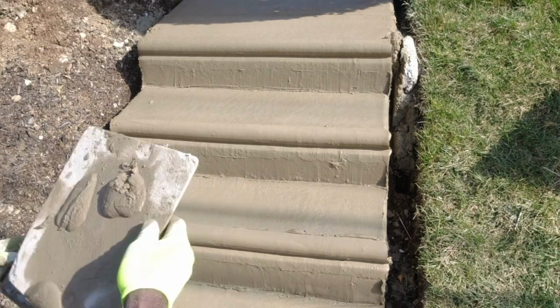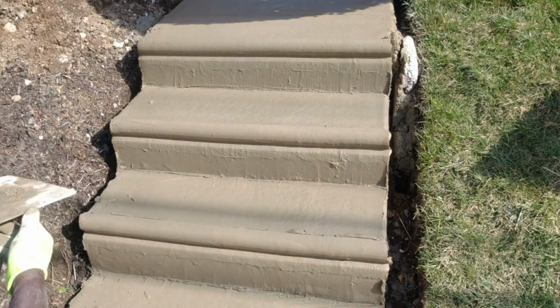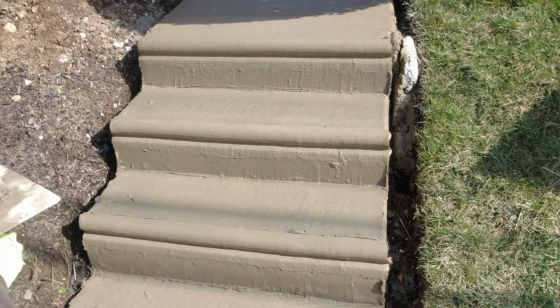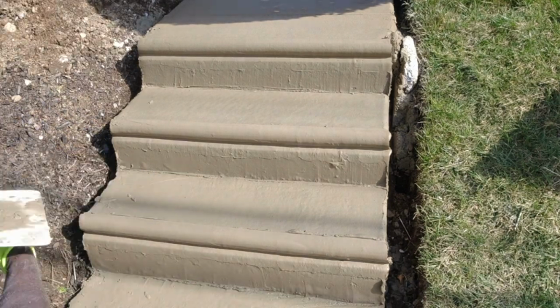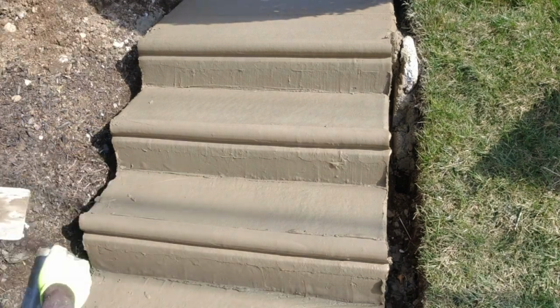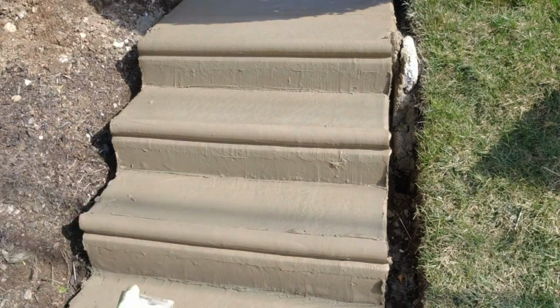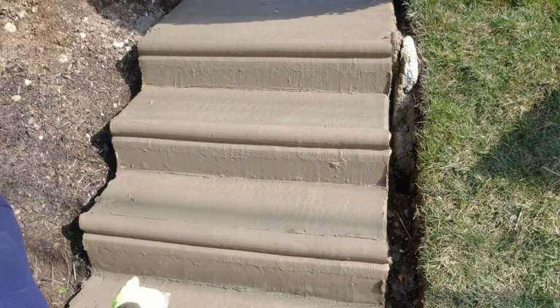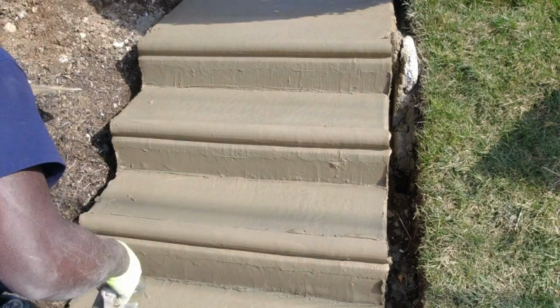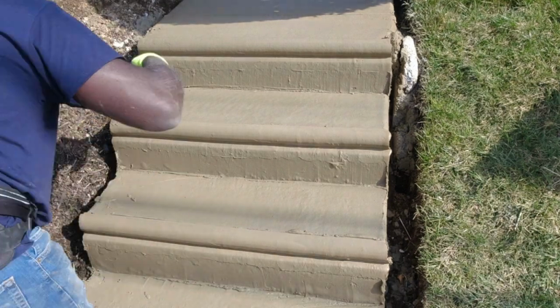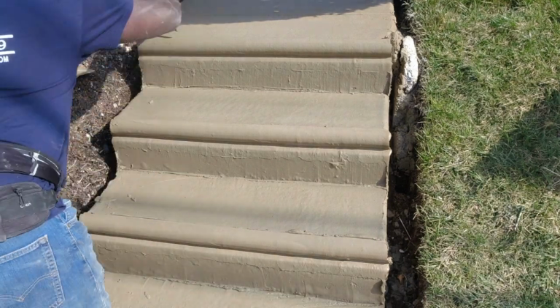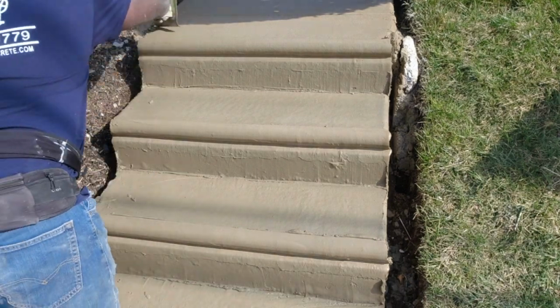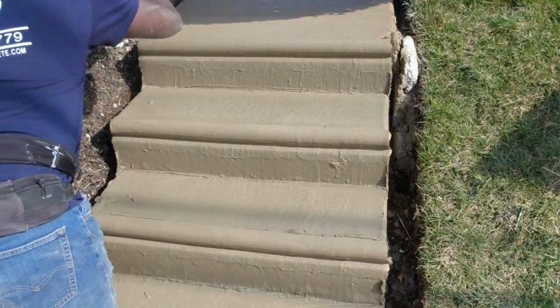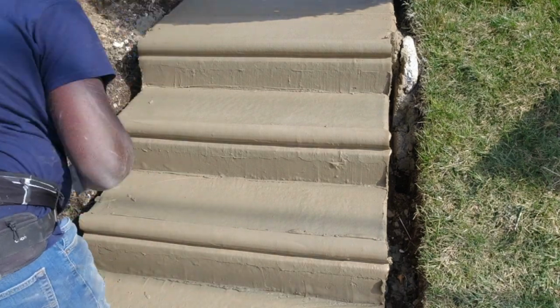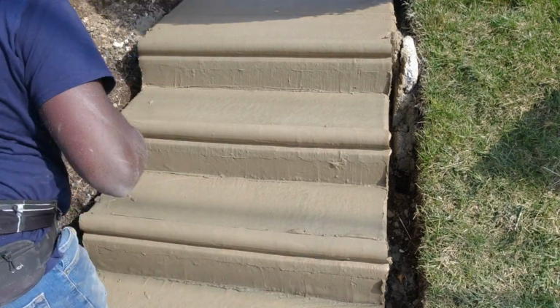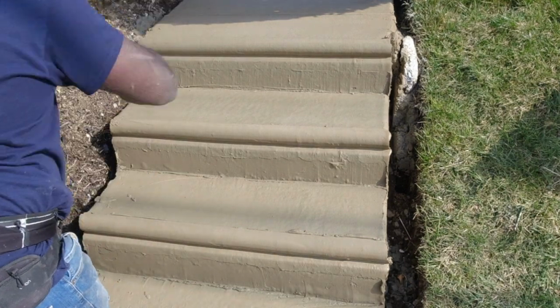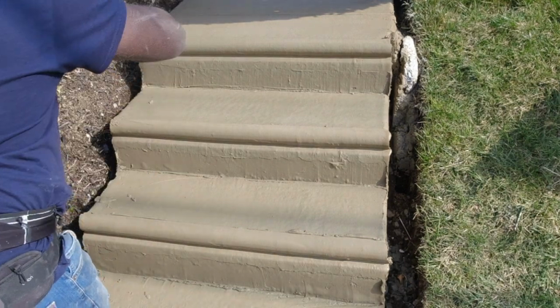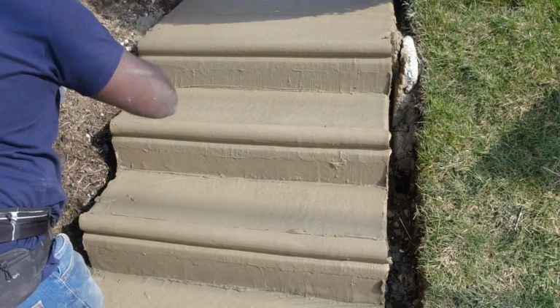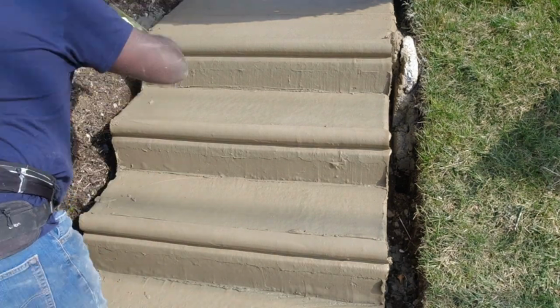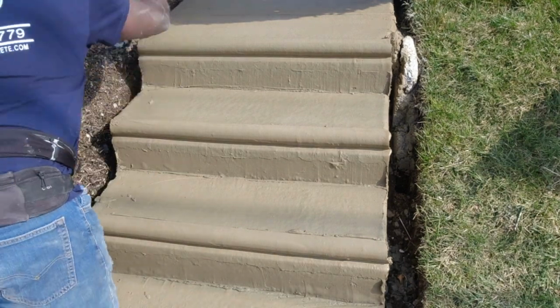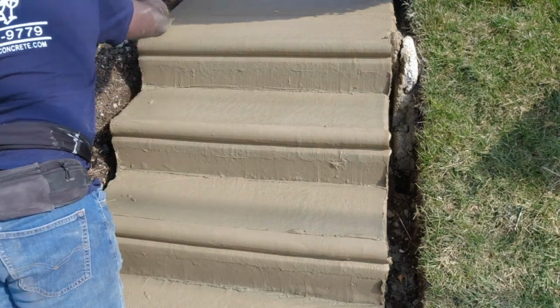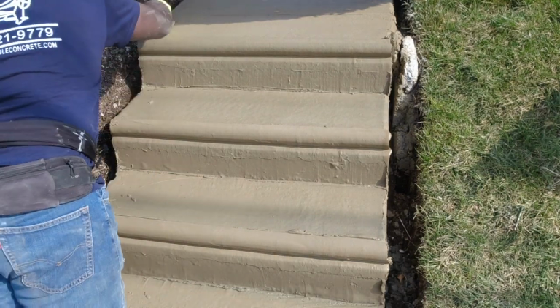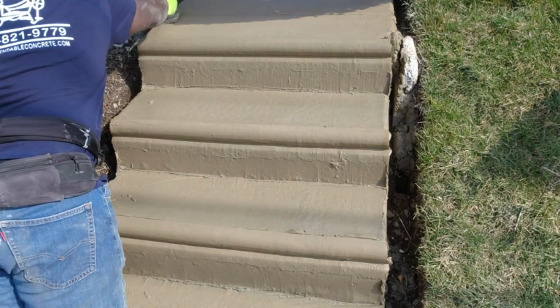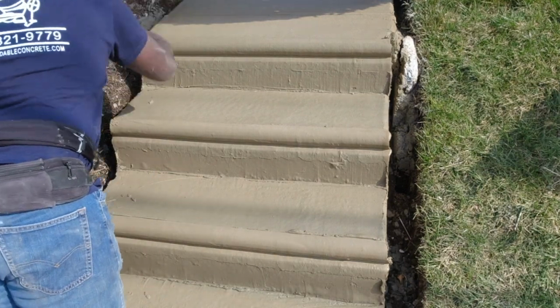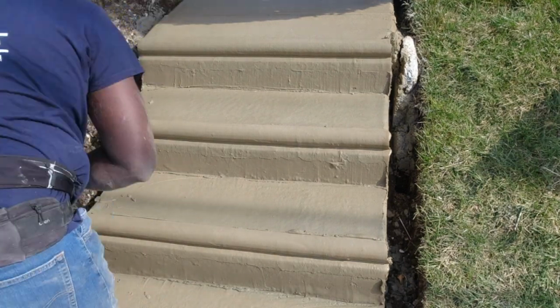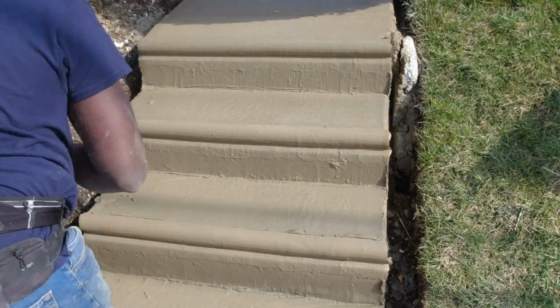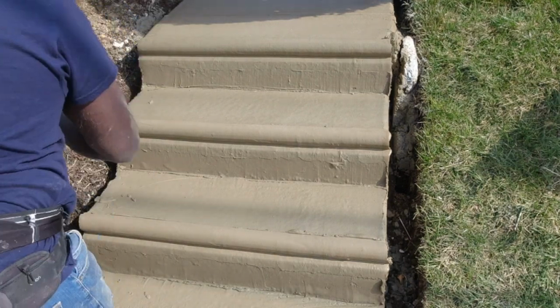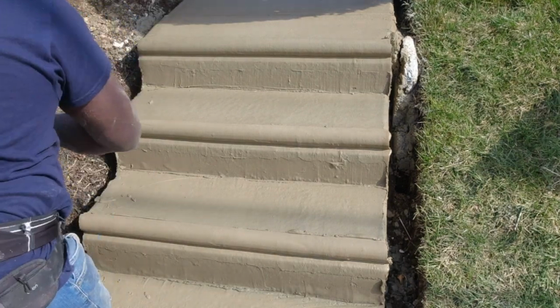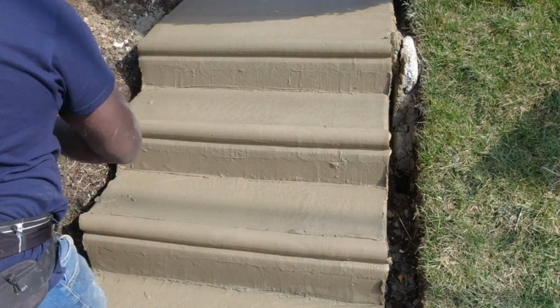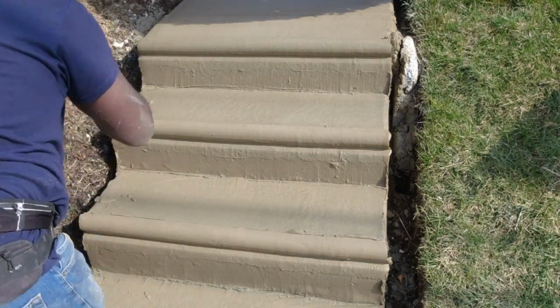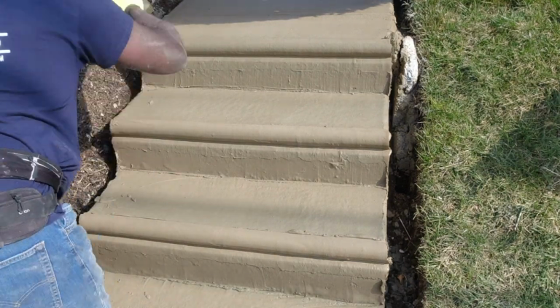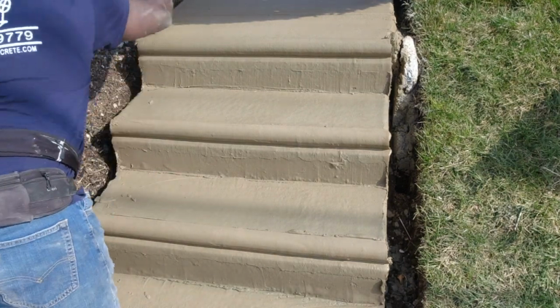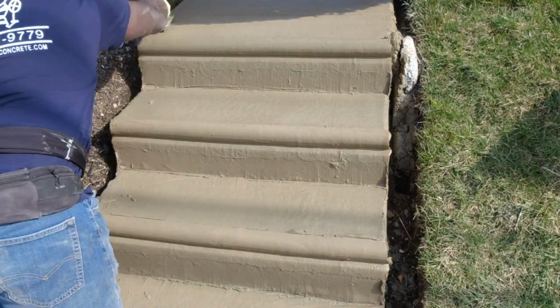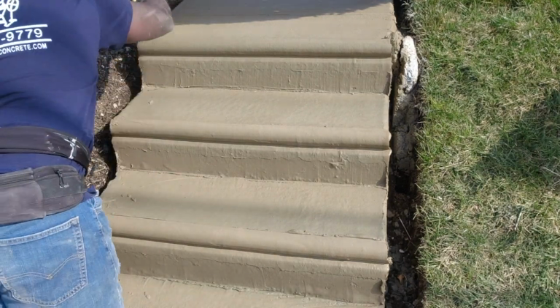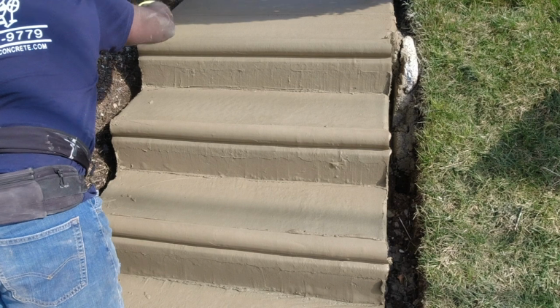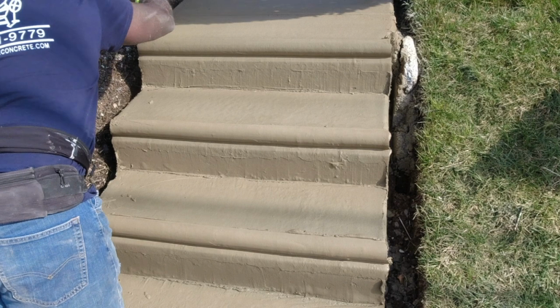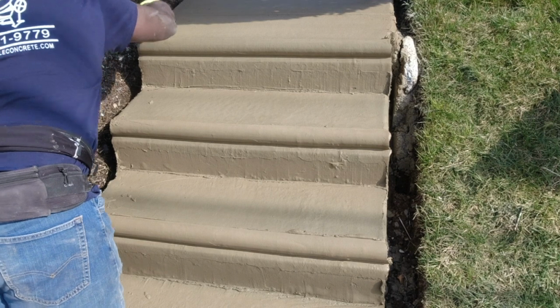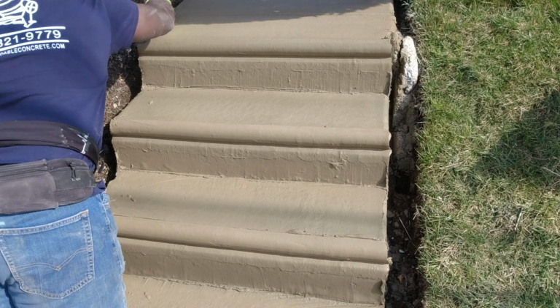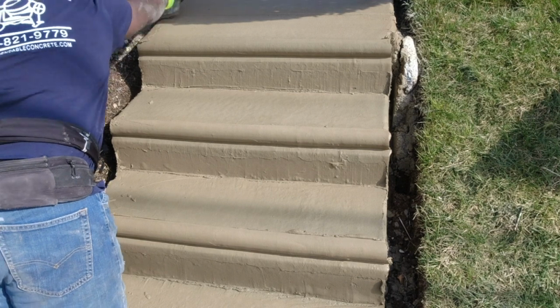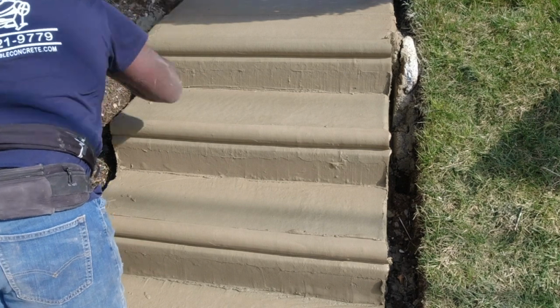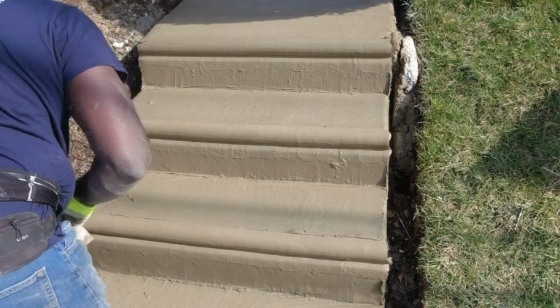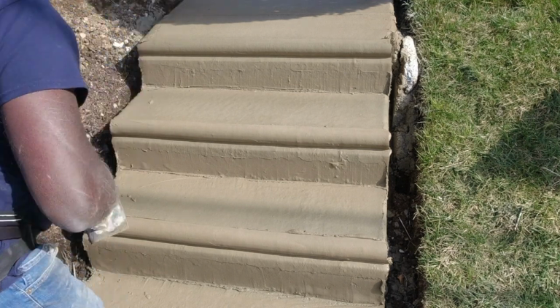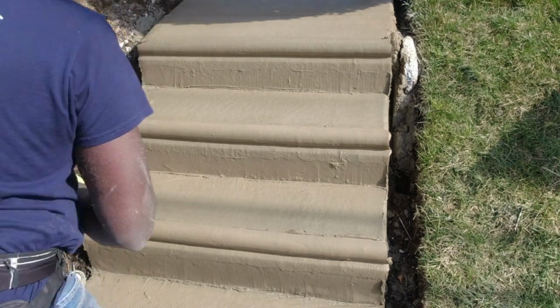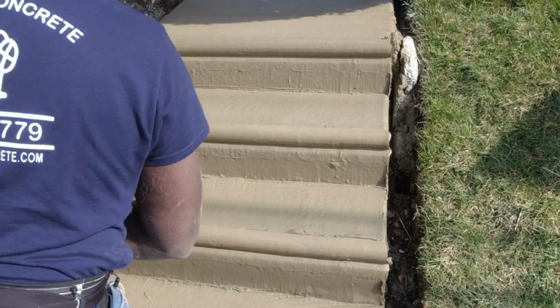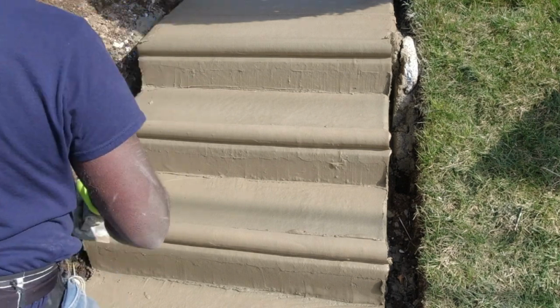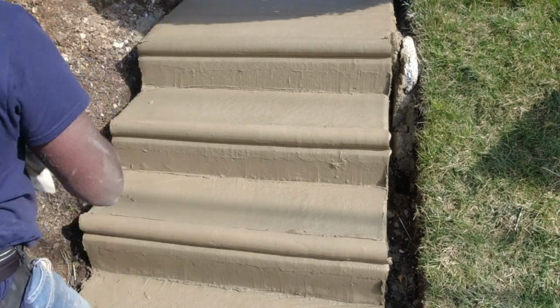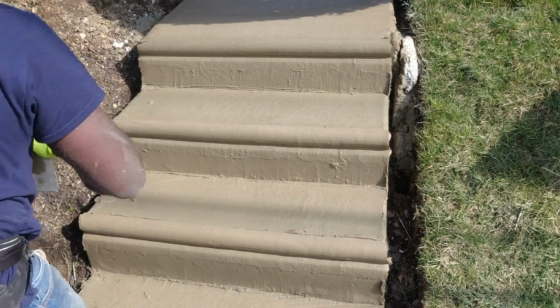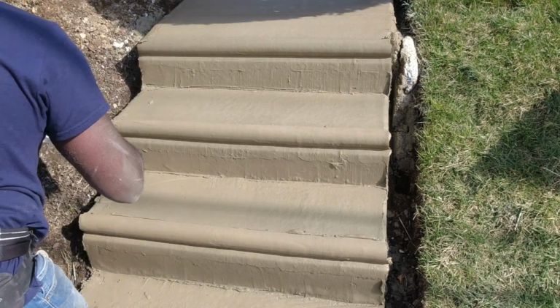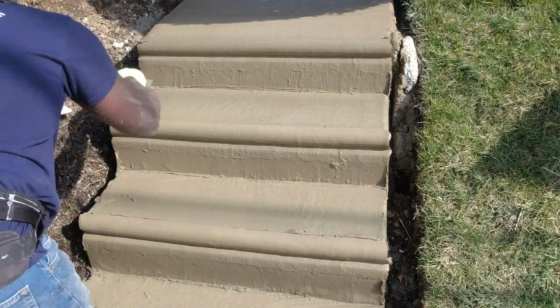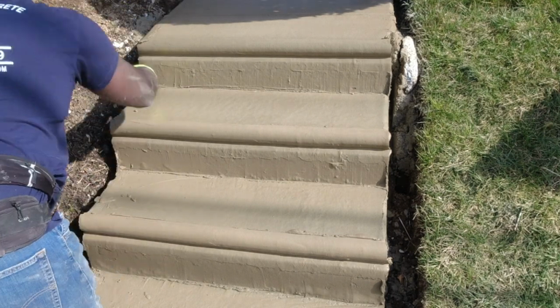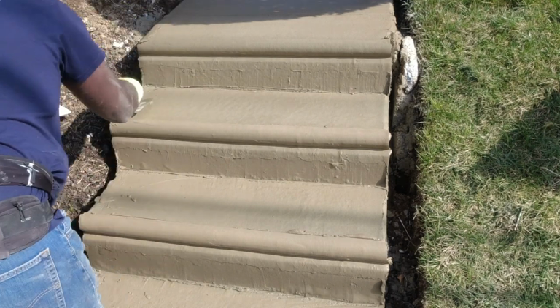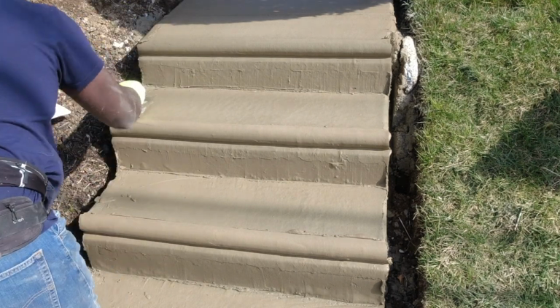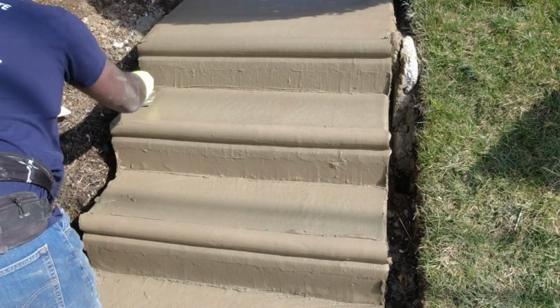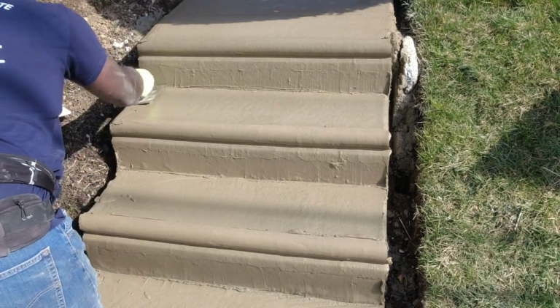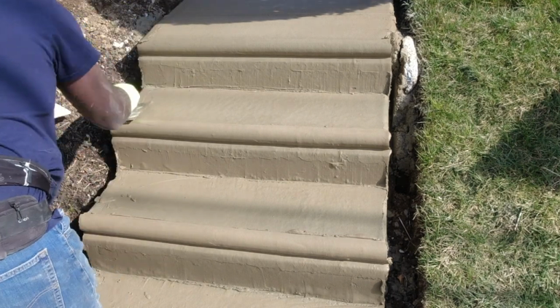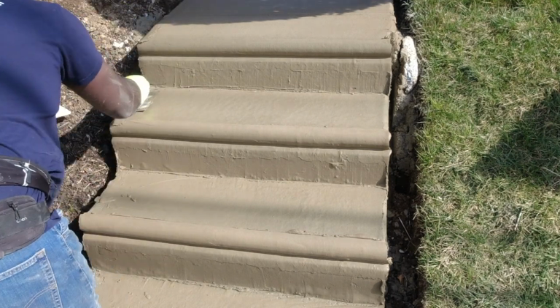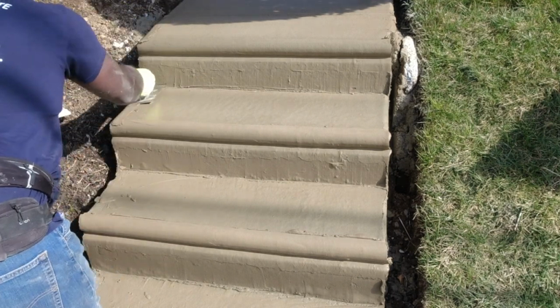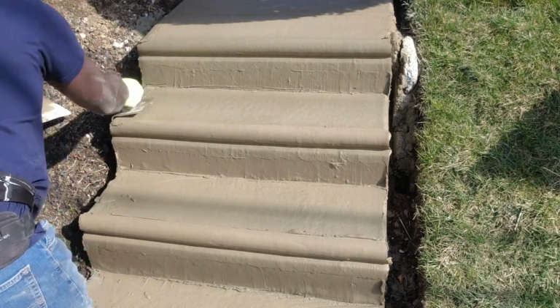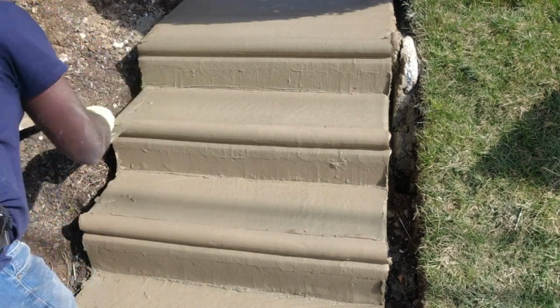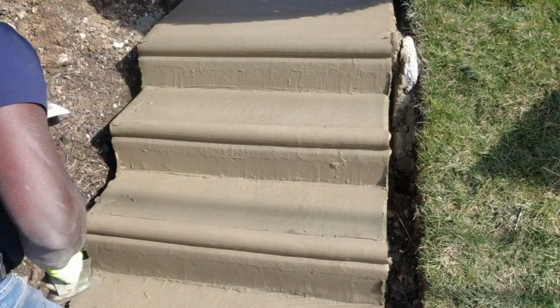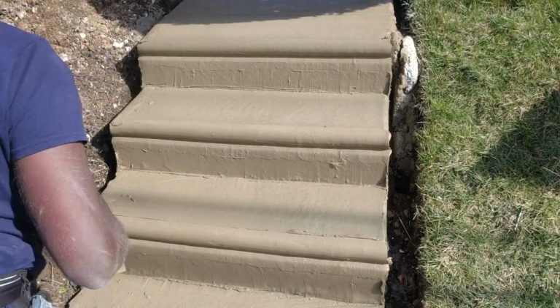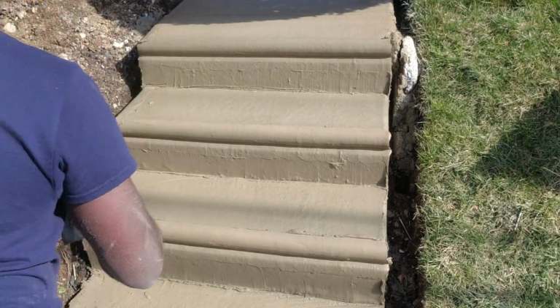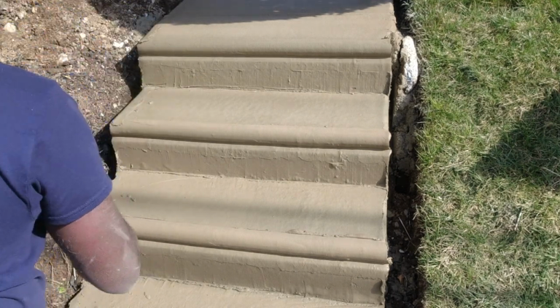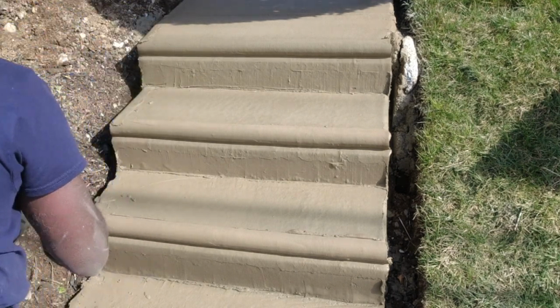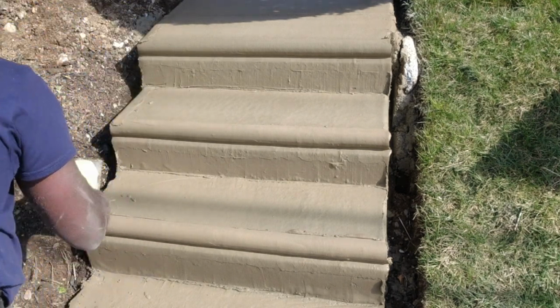Sharp, straight, and neat corners are what distinguish expert craftsmanship from that of beginners.